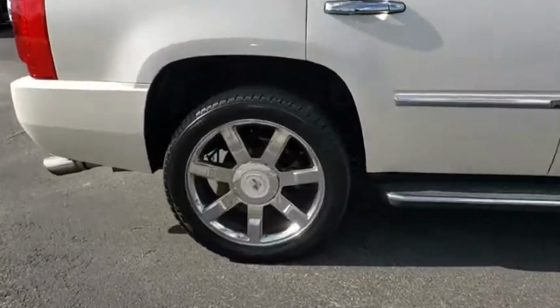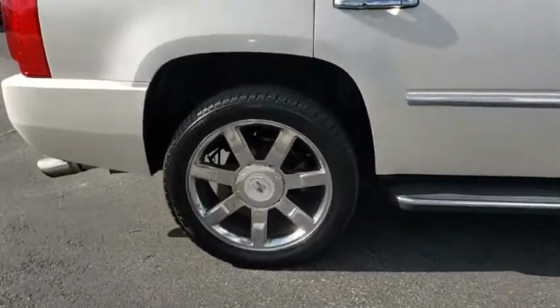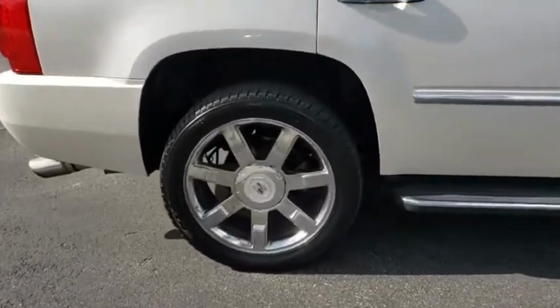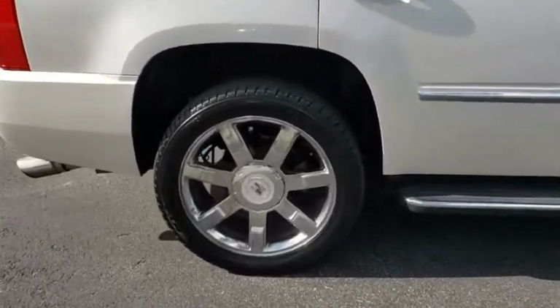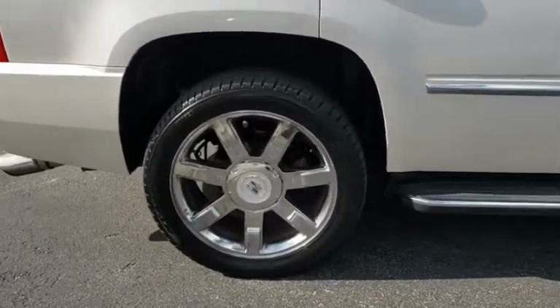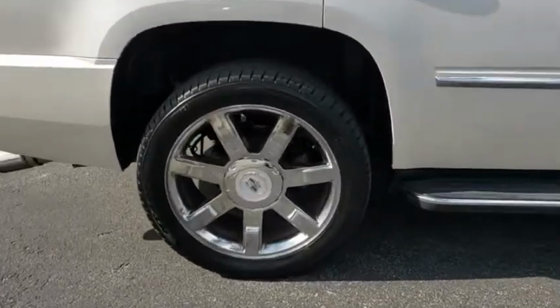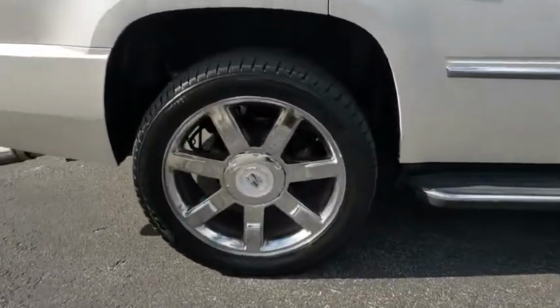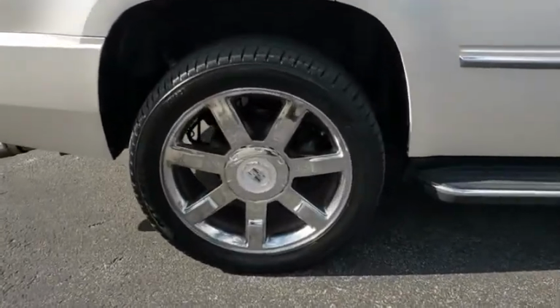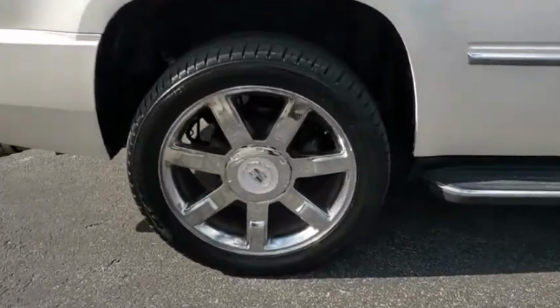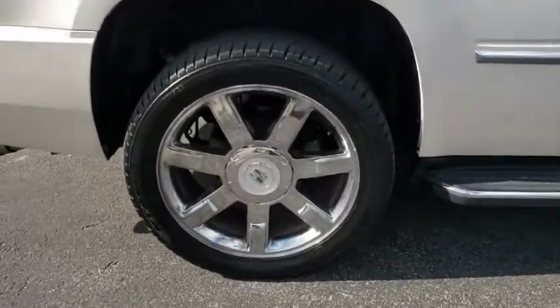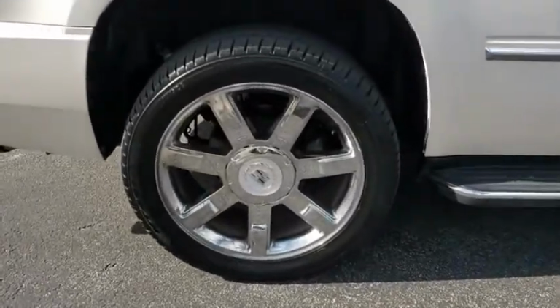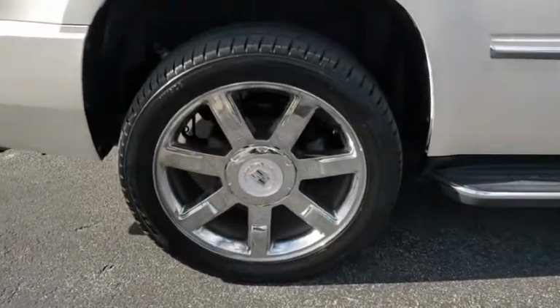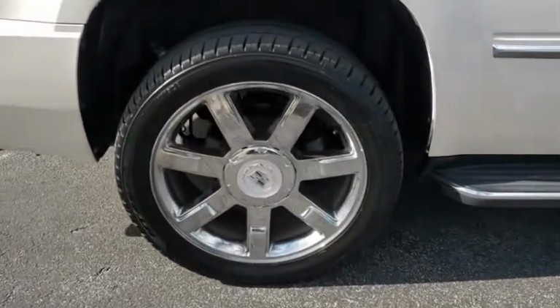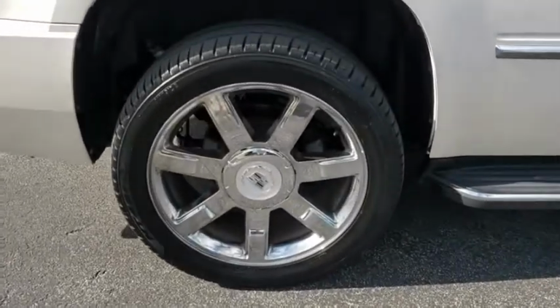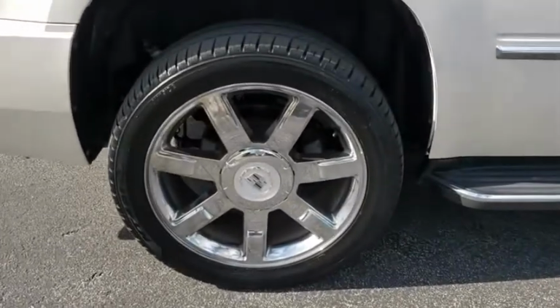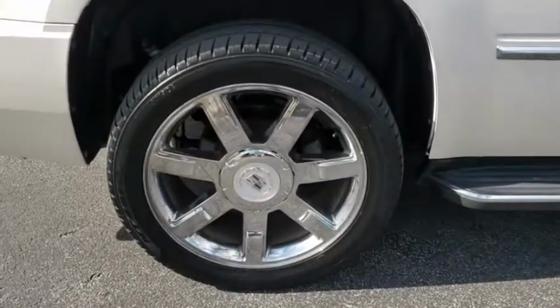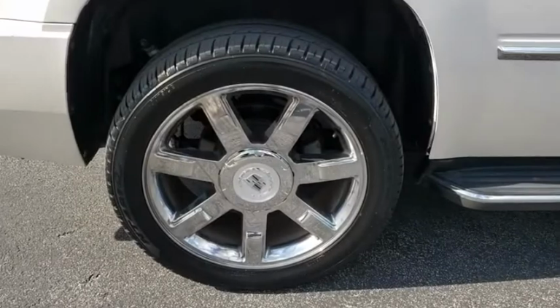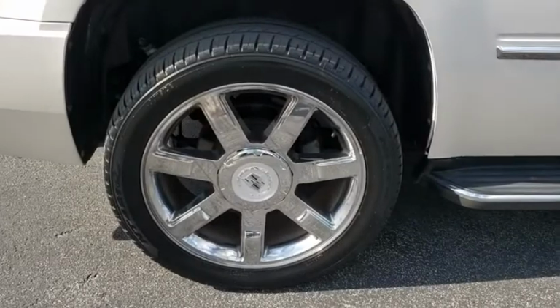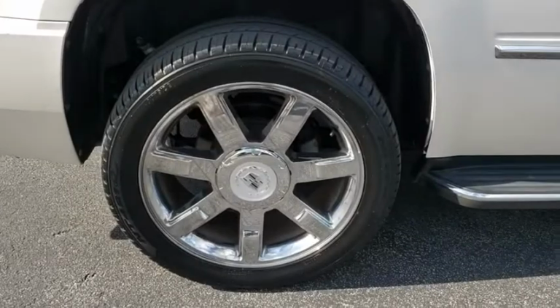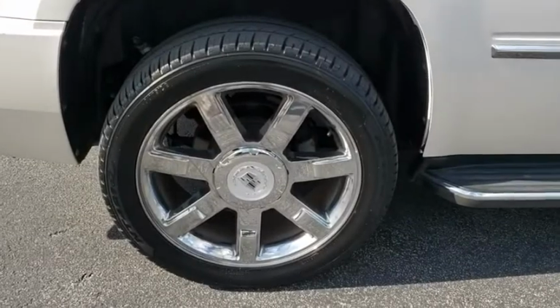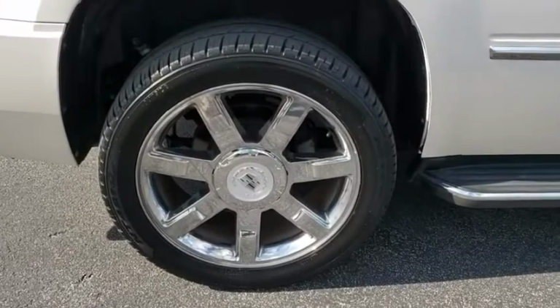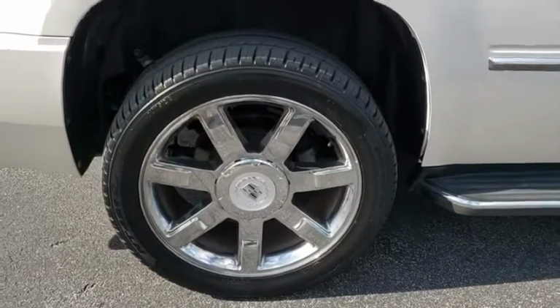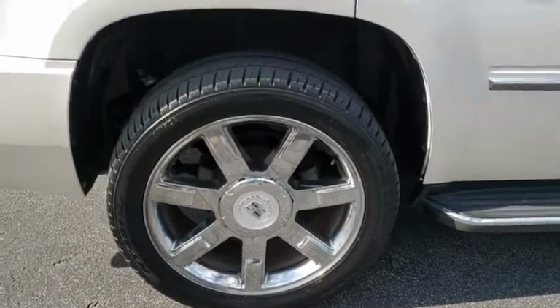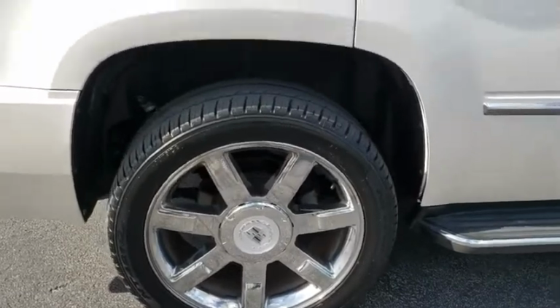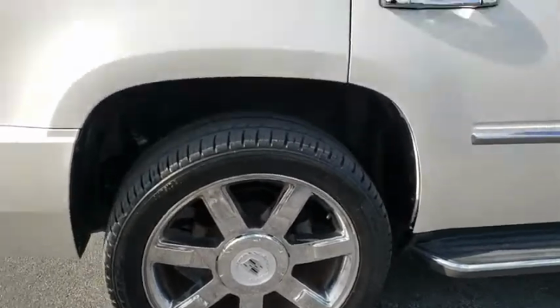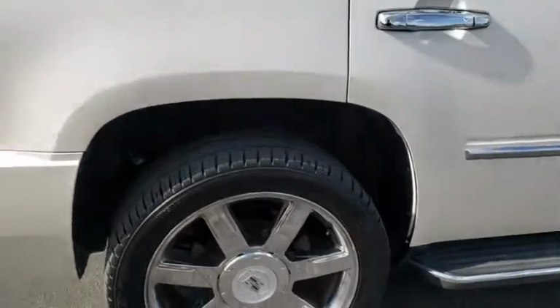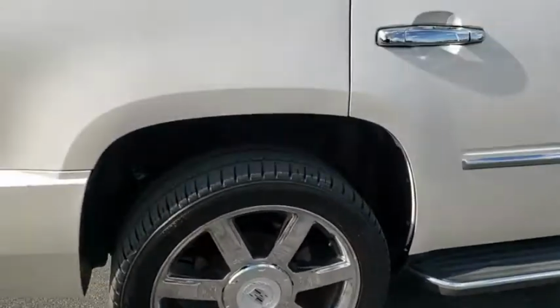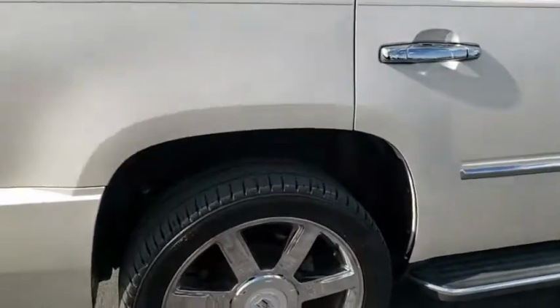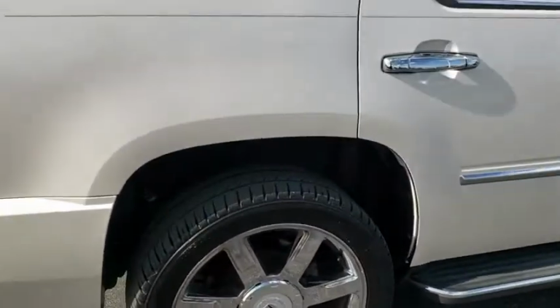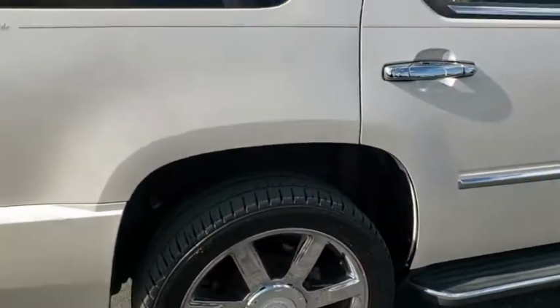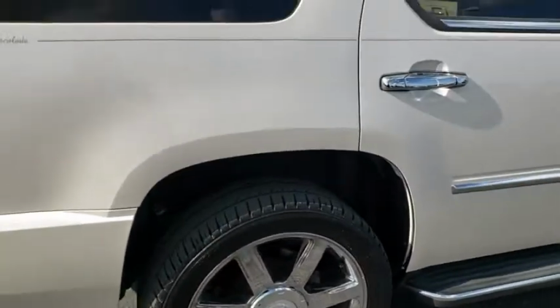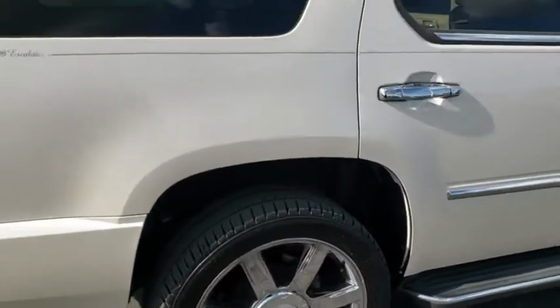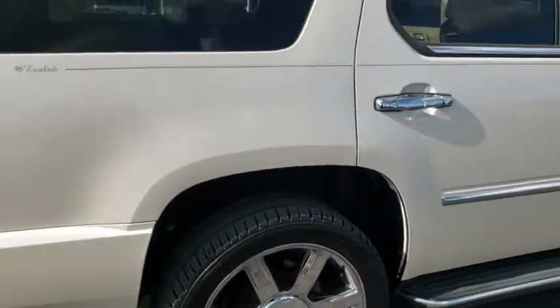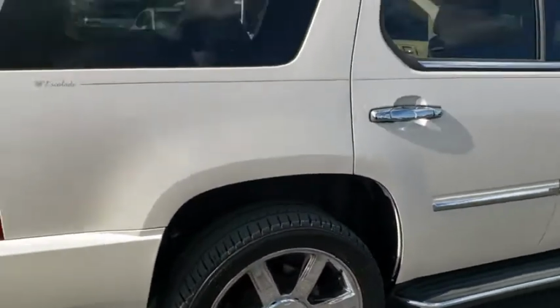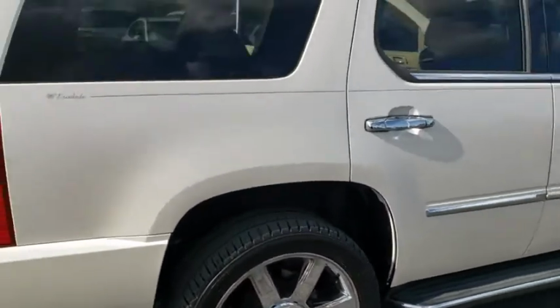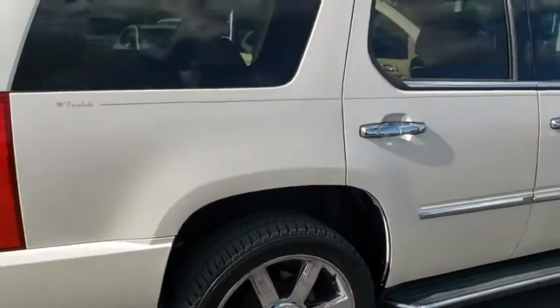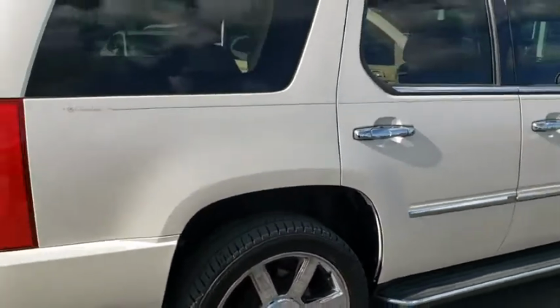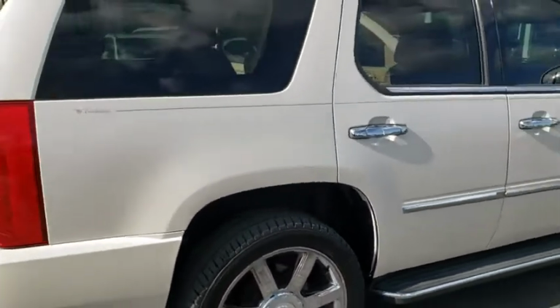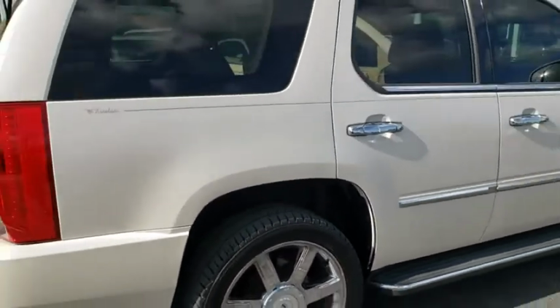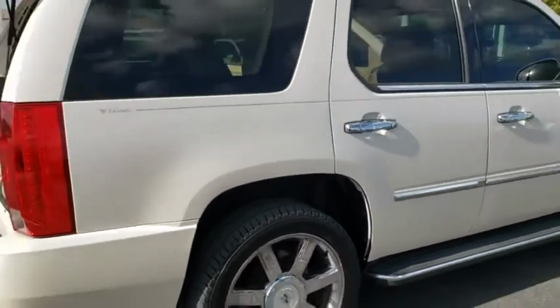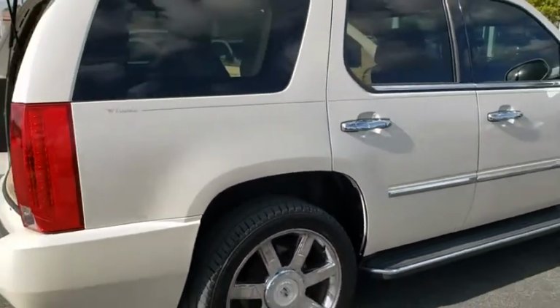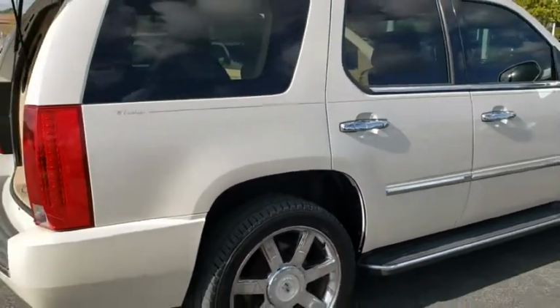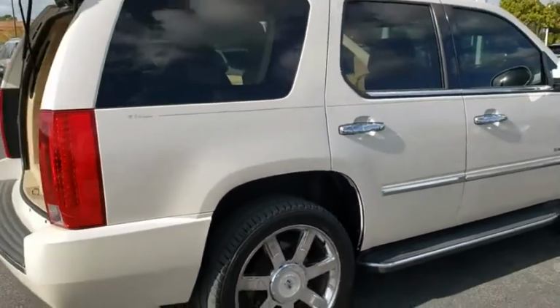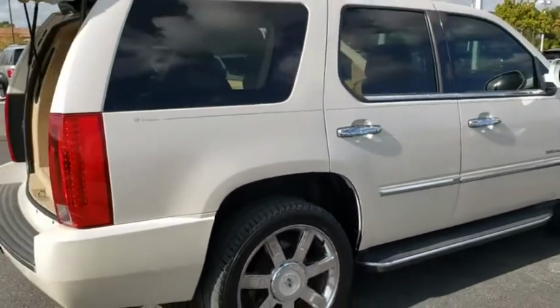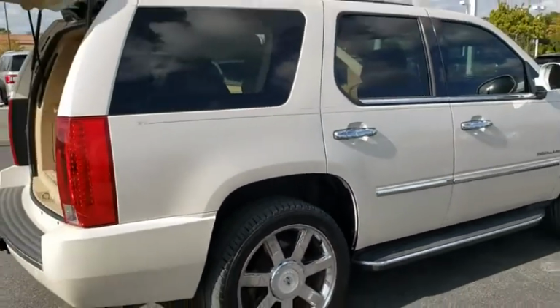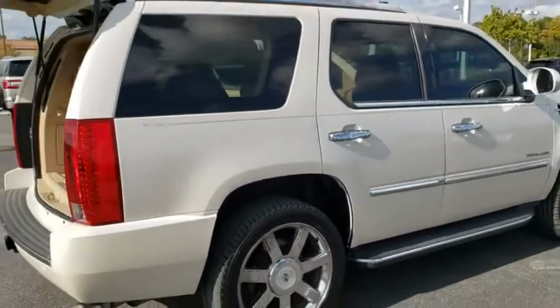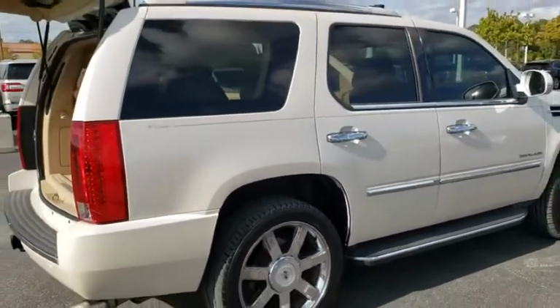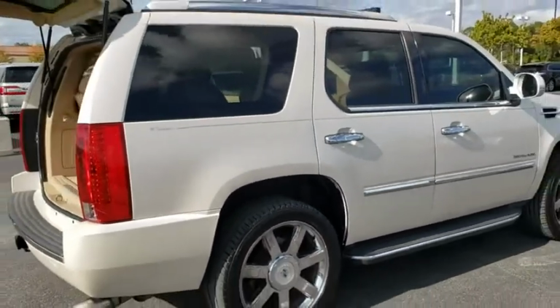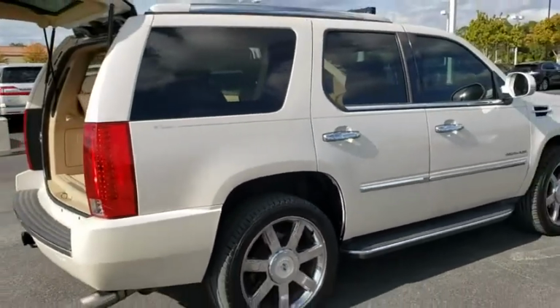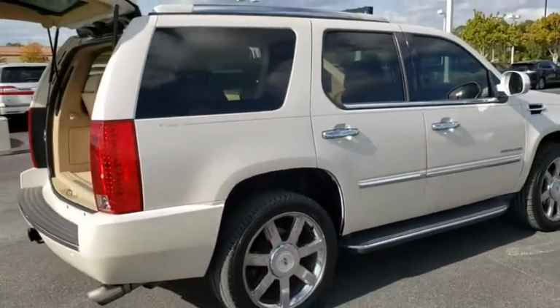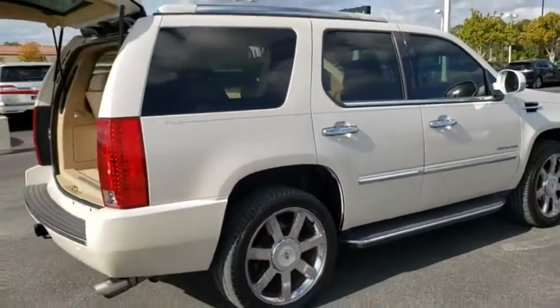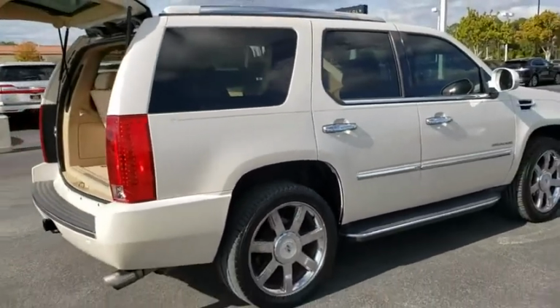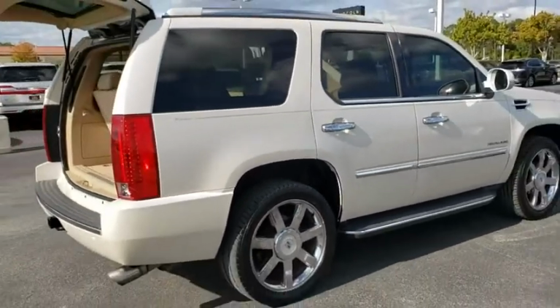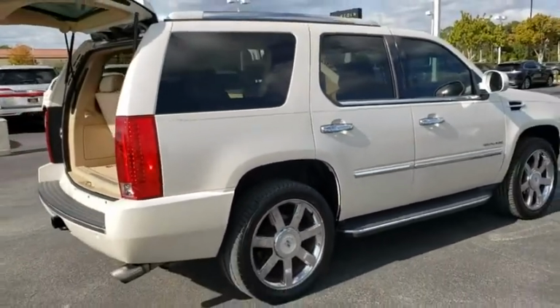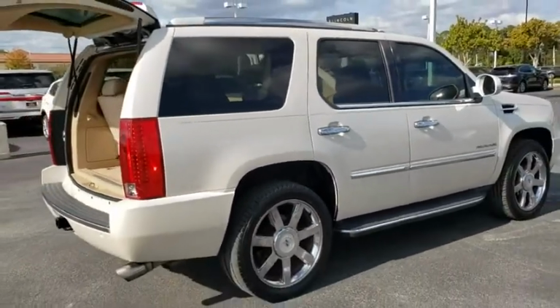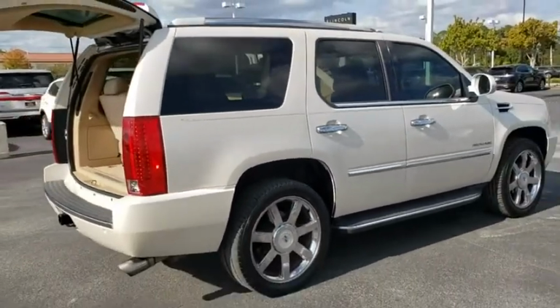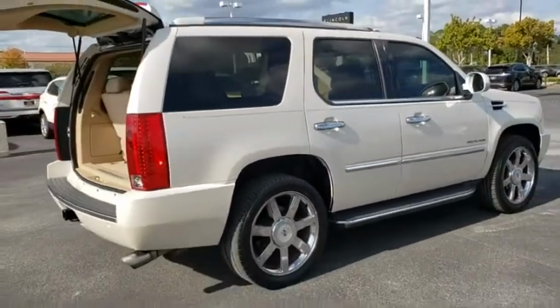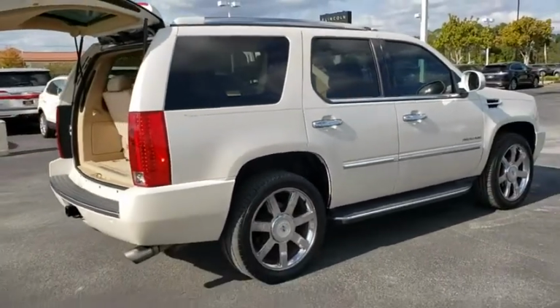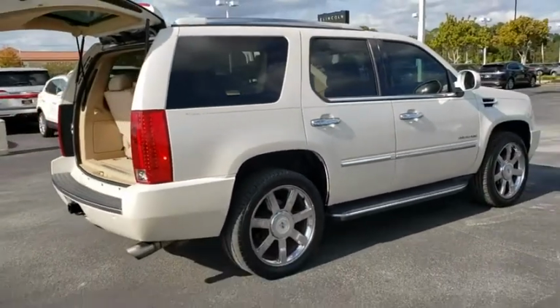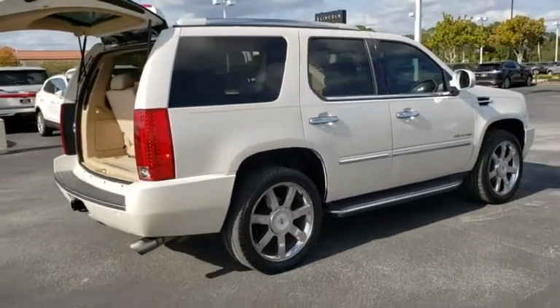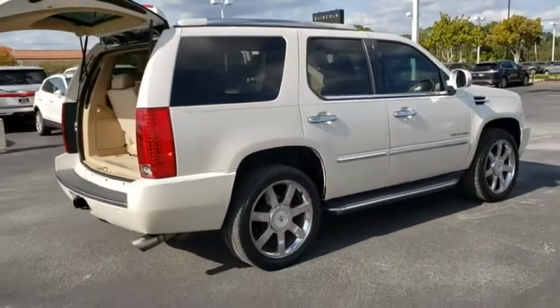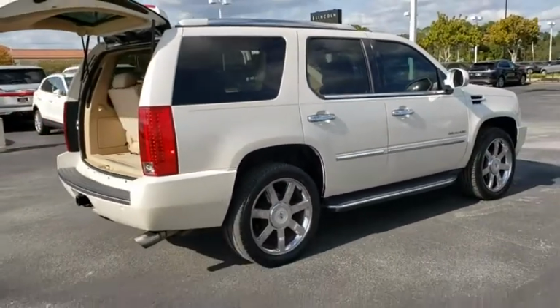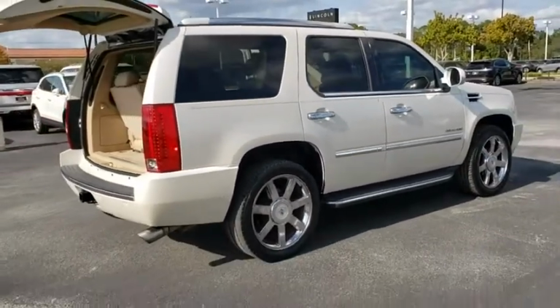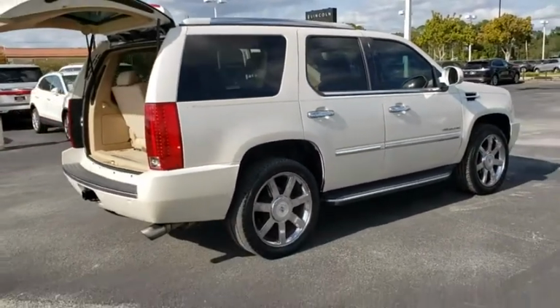This vehicle has less than 120,000 miles. Here are some of this vehicle's great options: tow hitch,